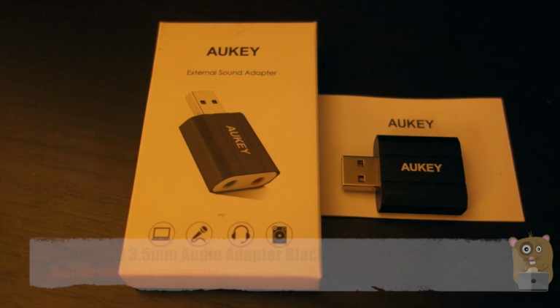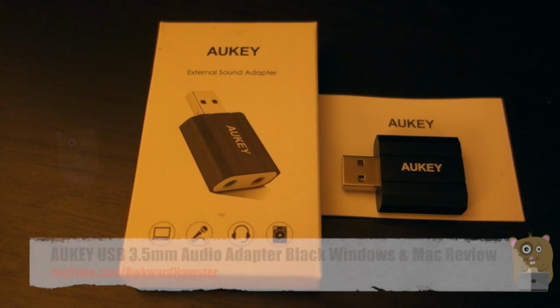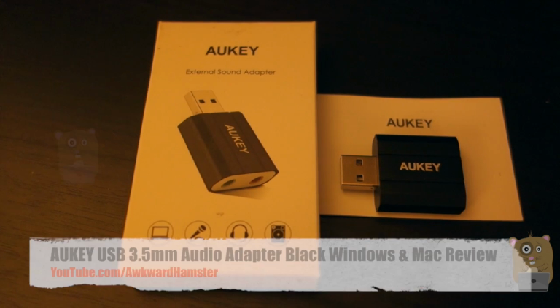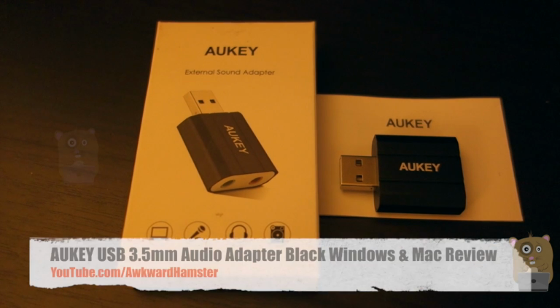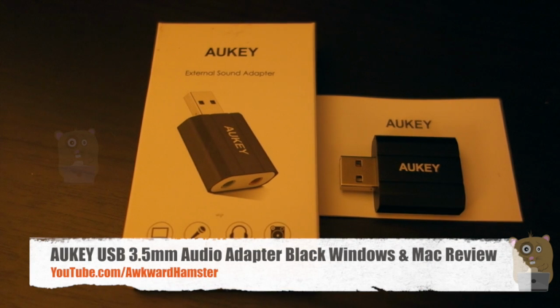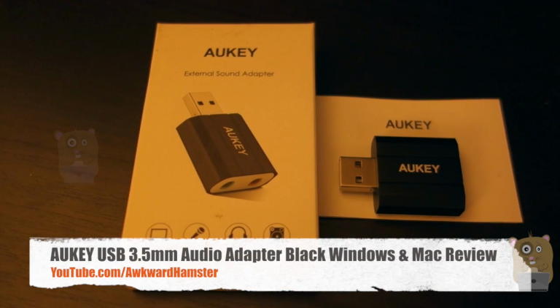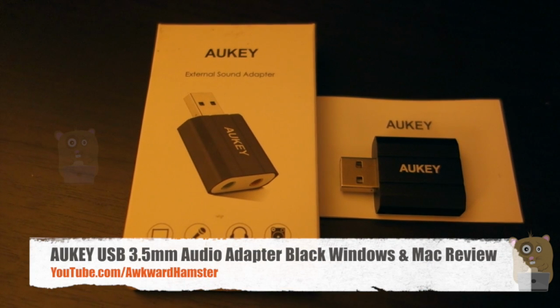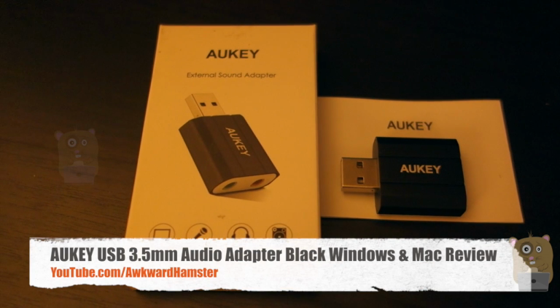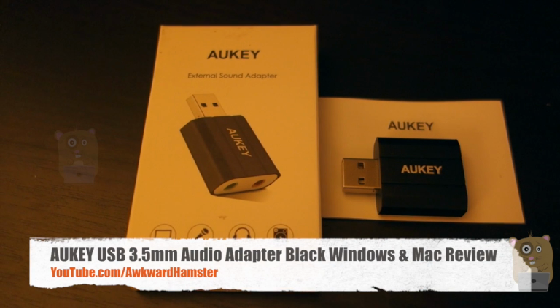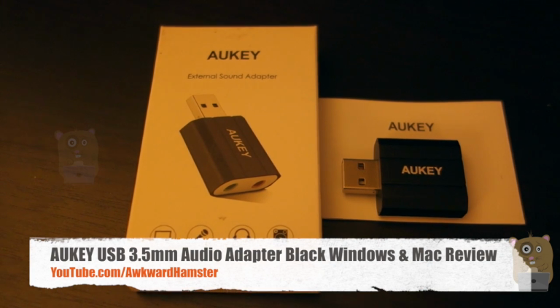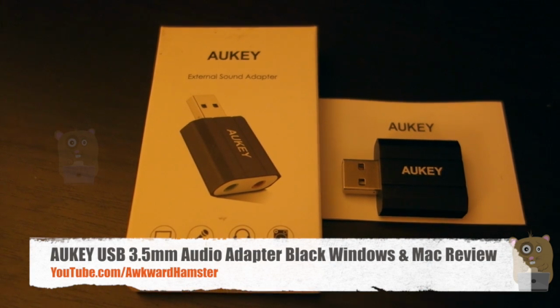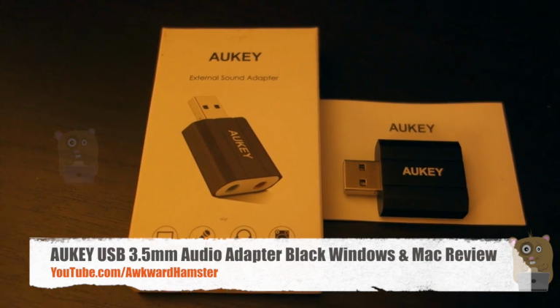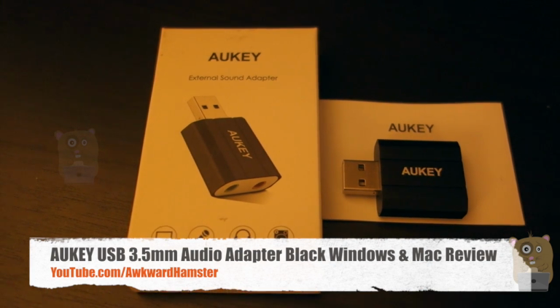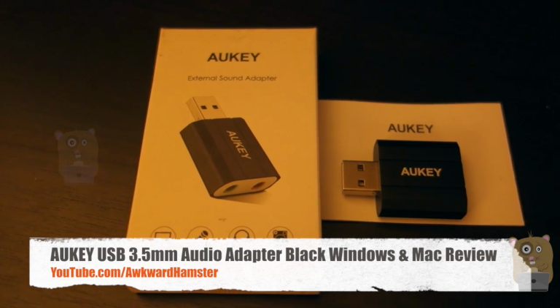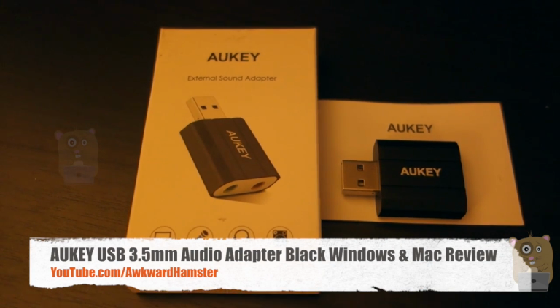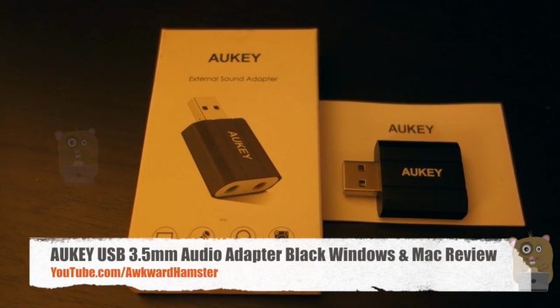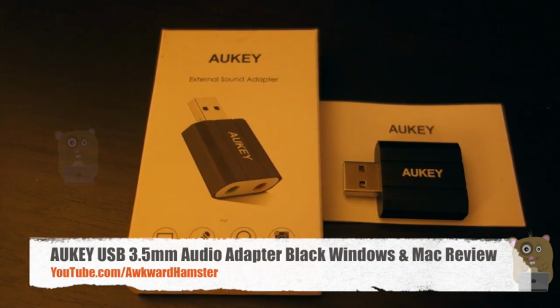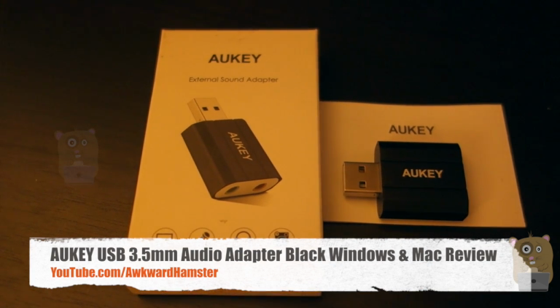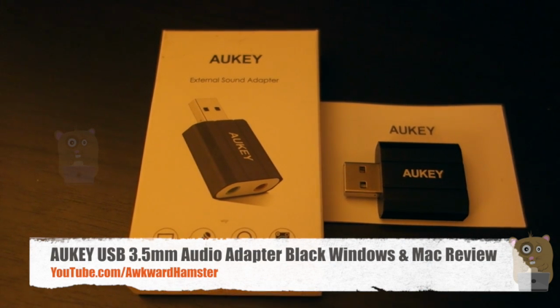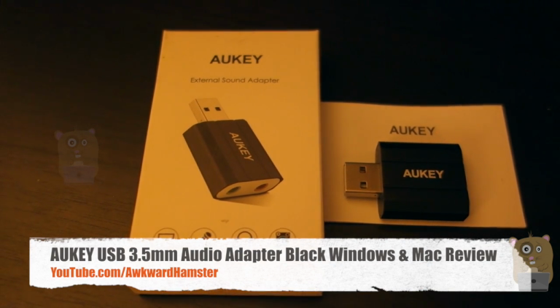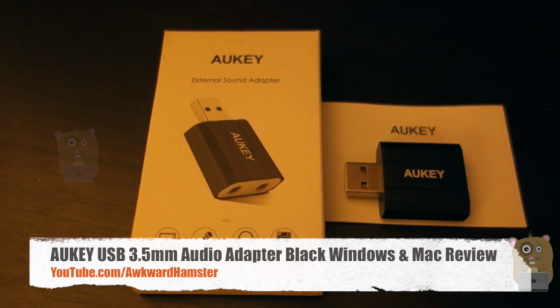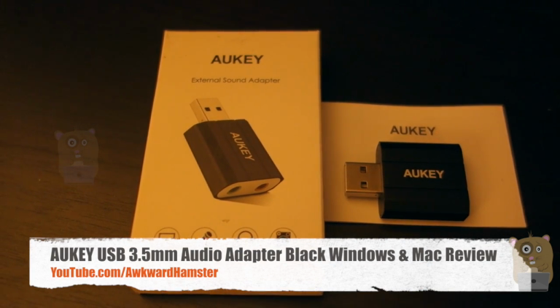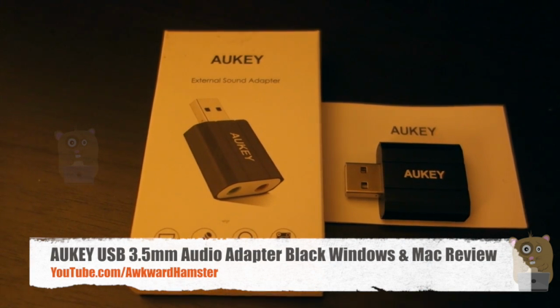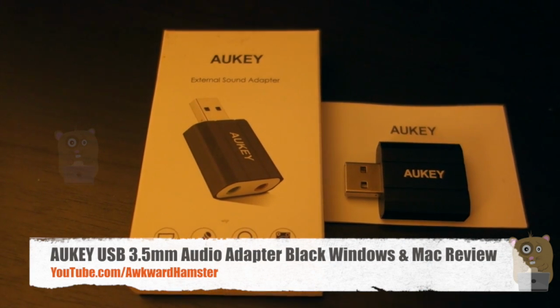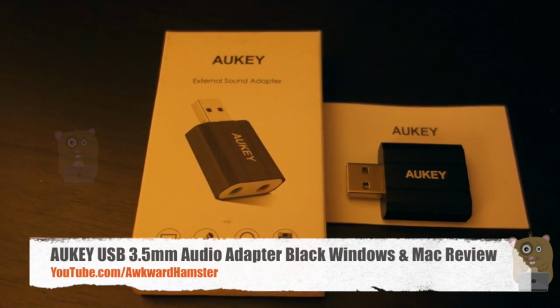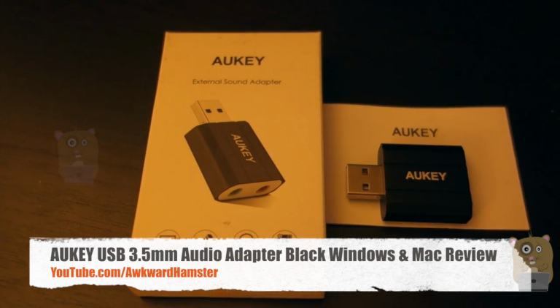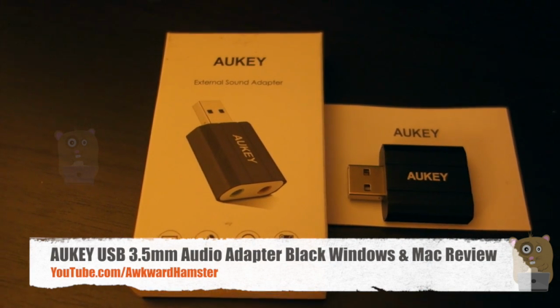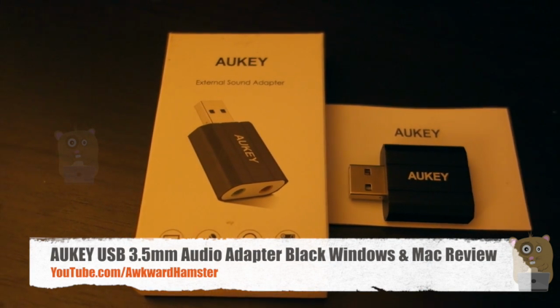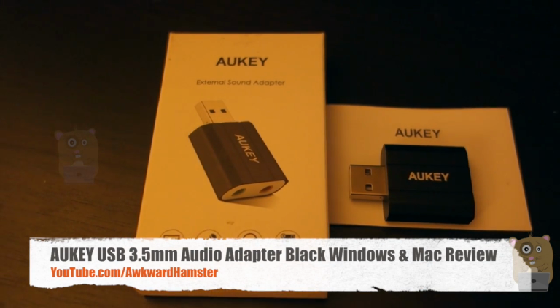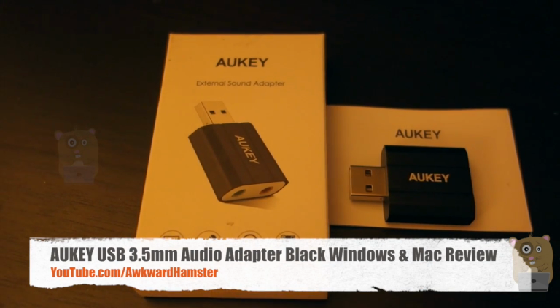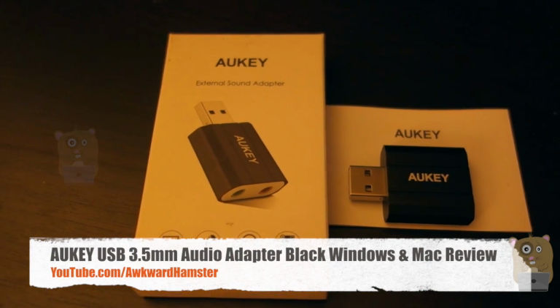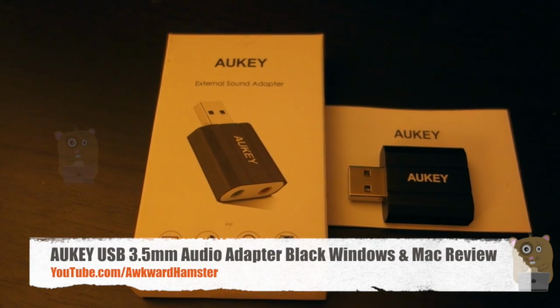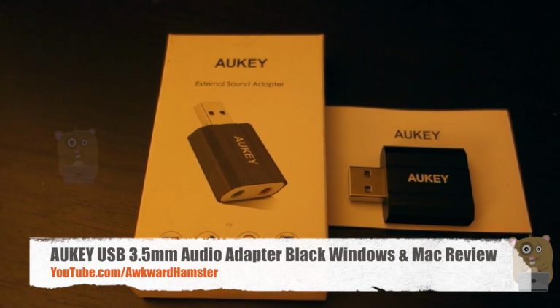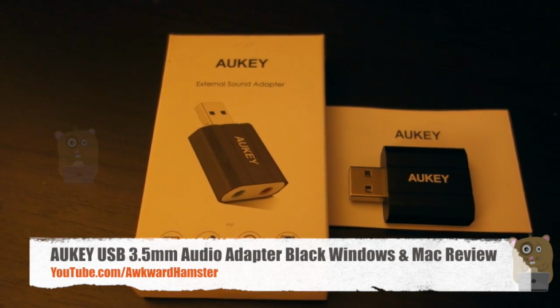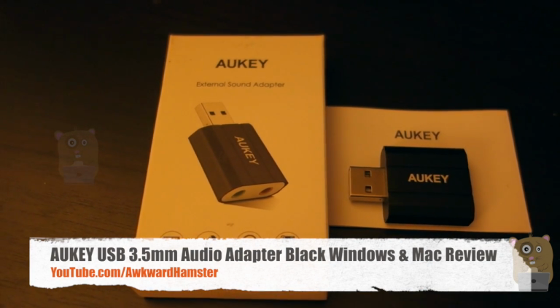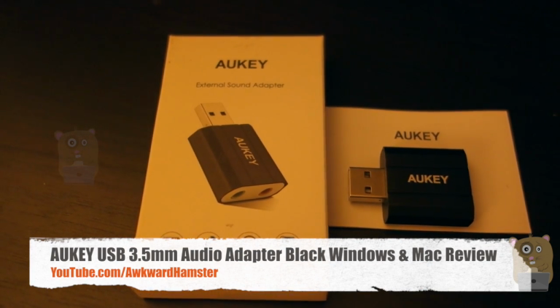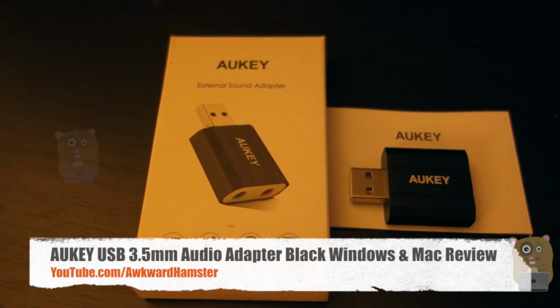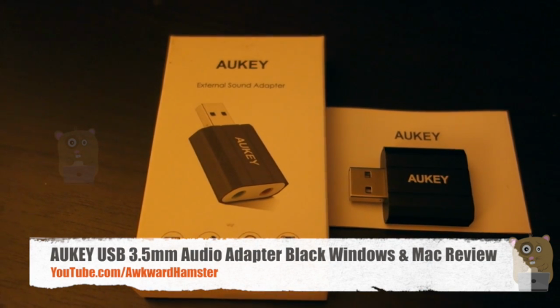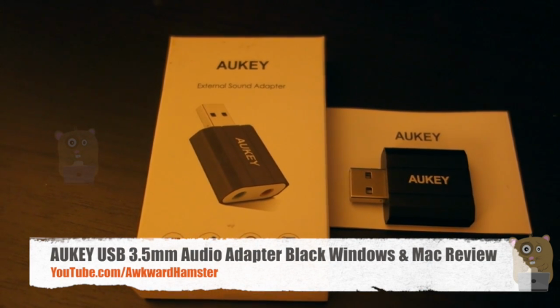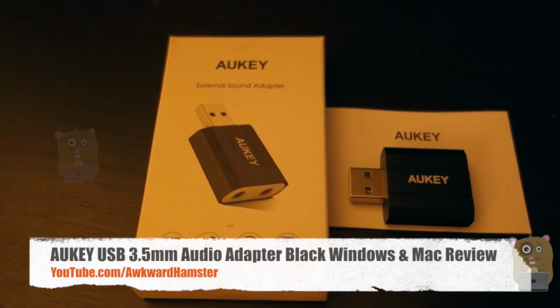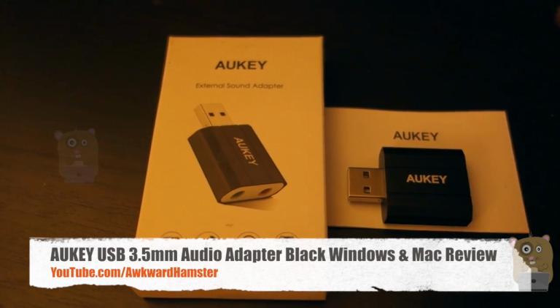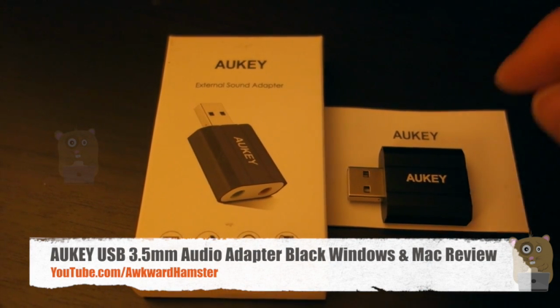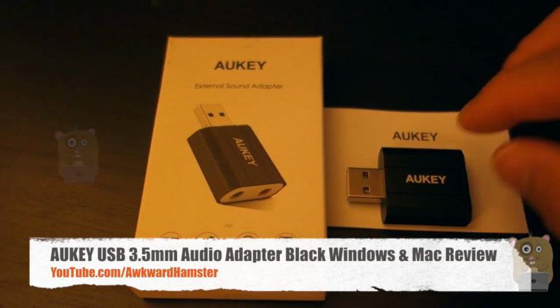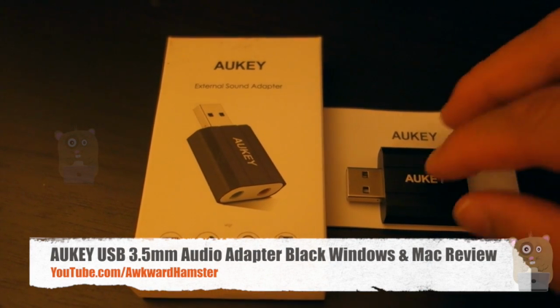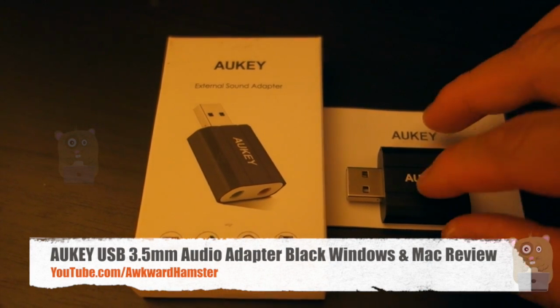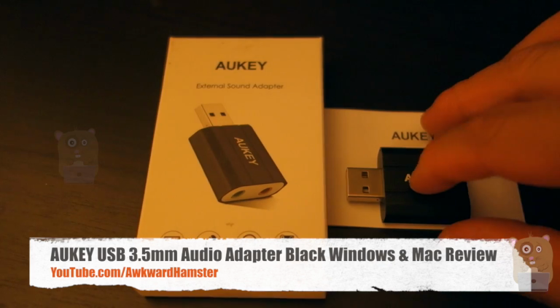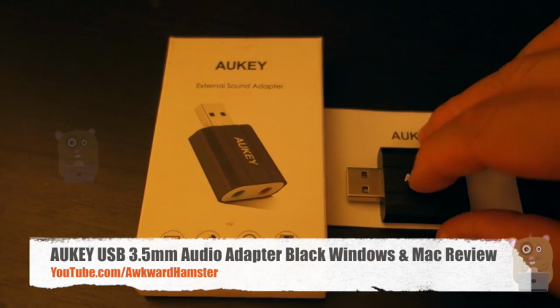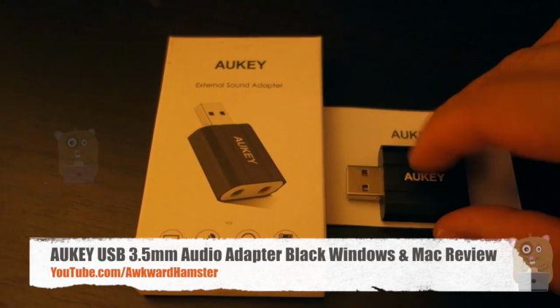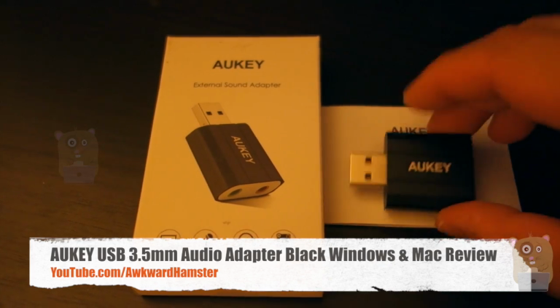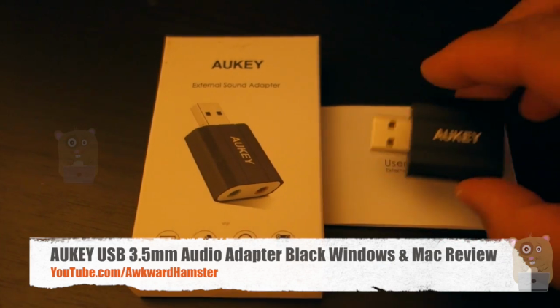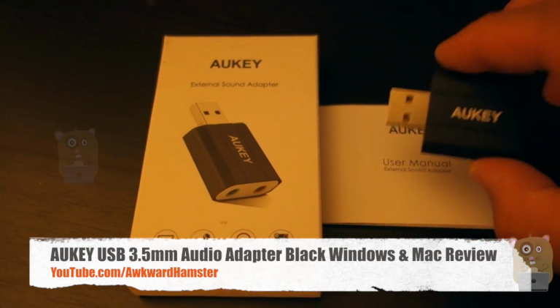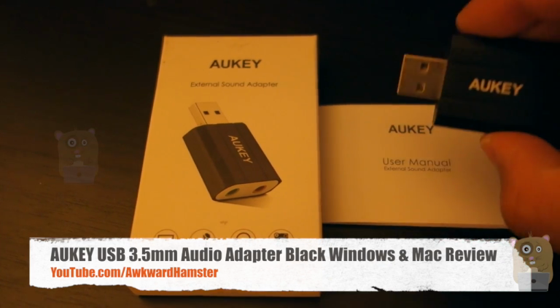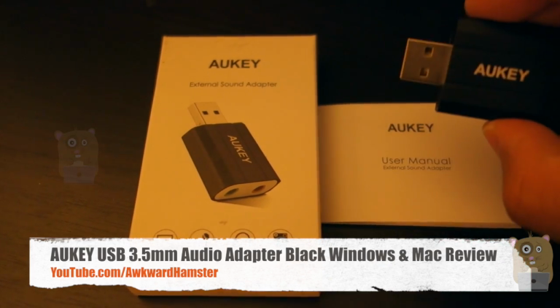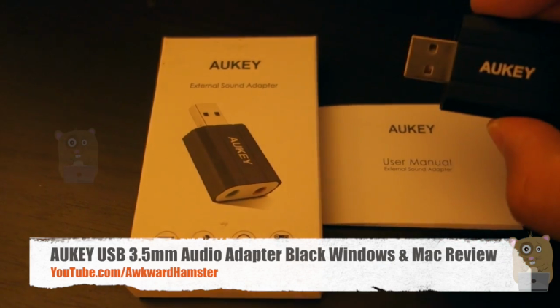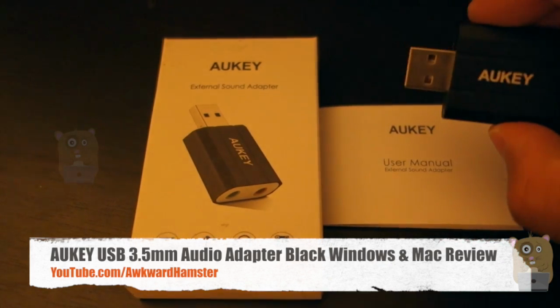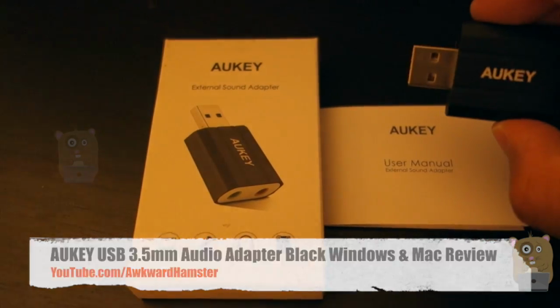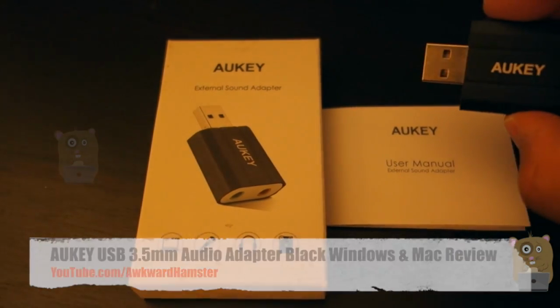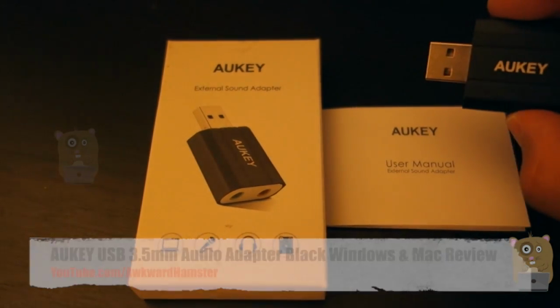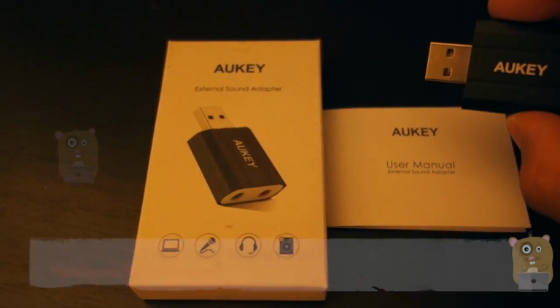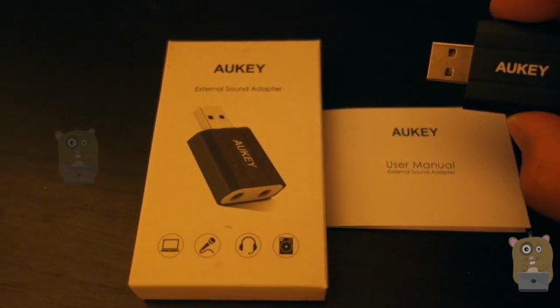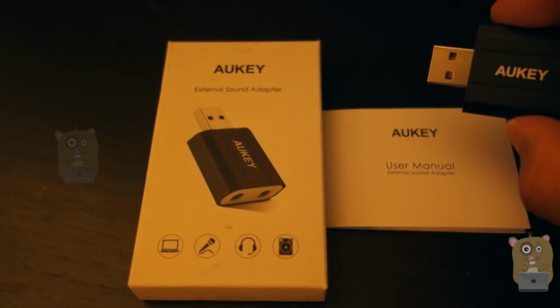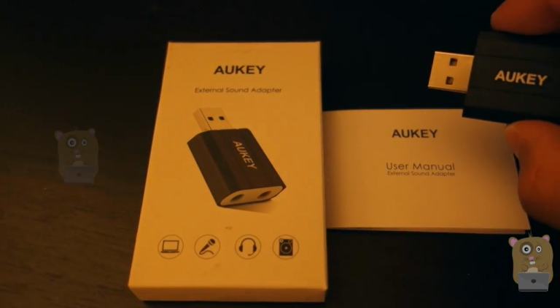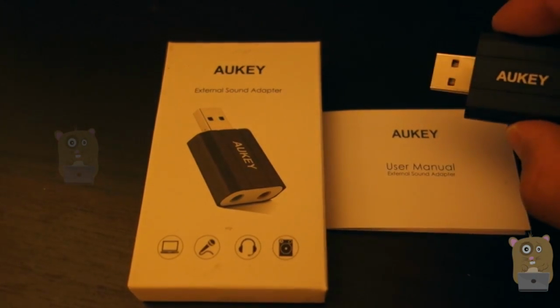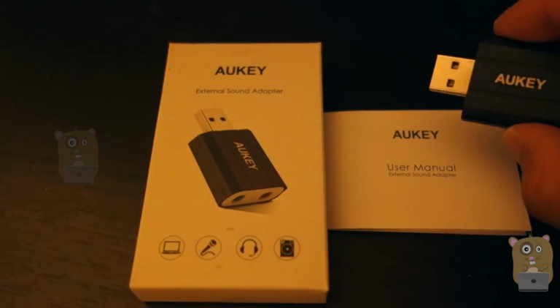Hi, welcome to Oracle Hamster. Today I'll be reviewing this all-key external USB sound adapter. This item costs about $9 off Amazon.